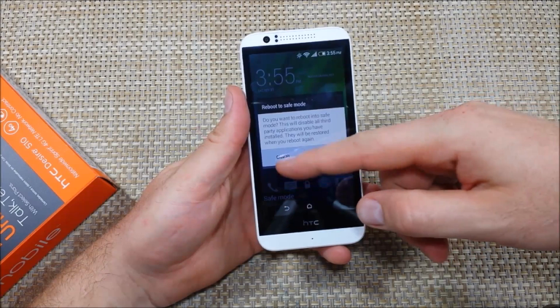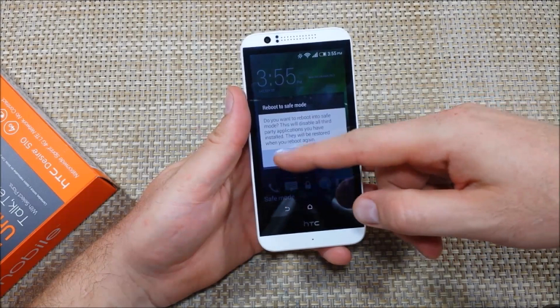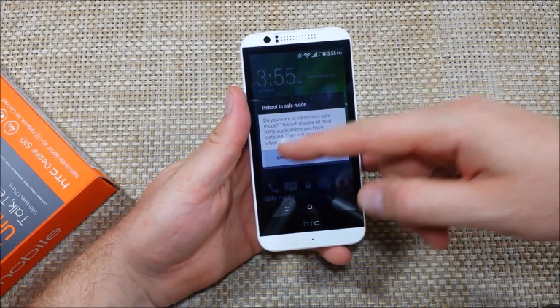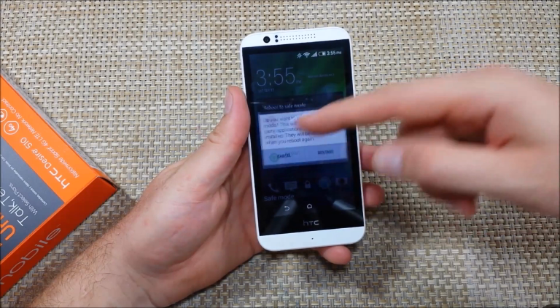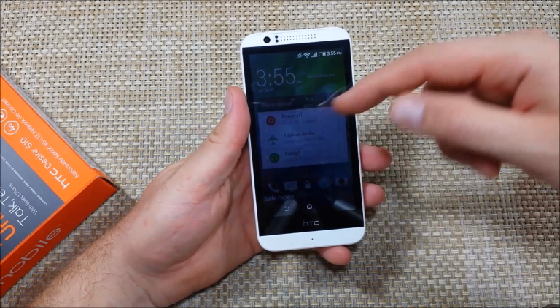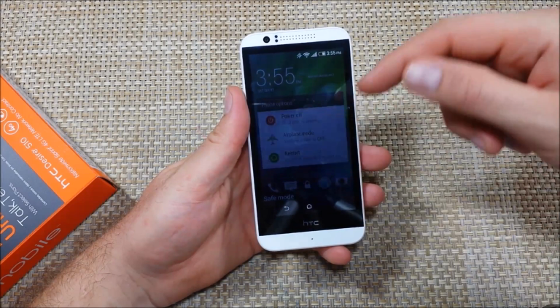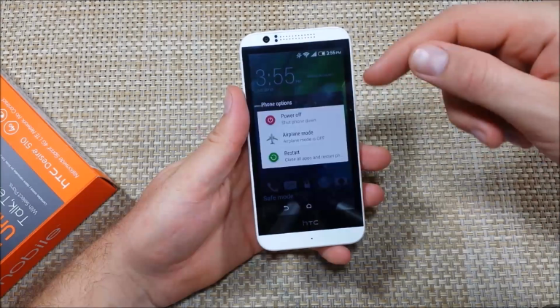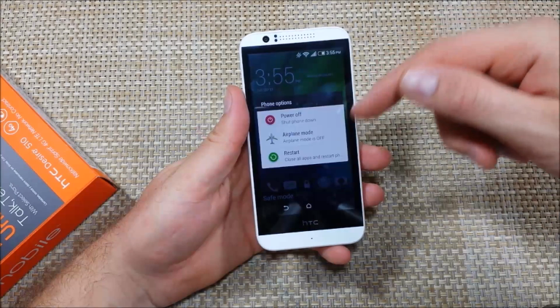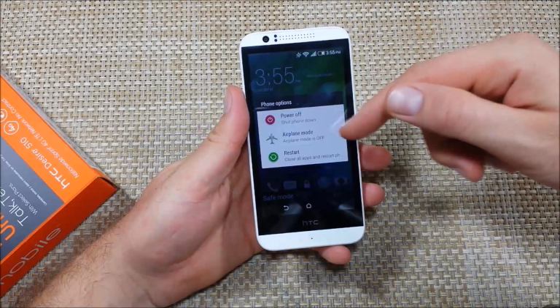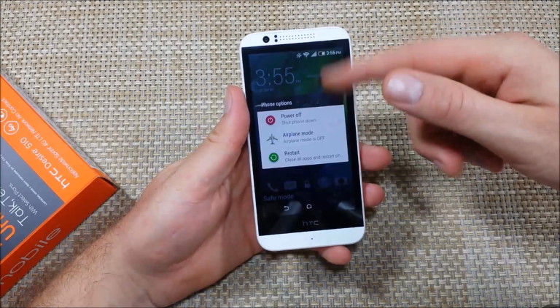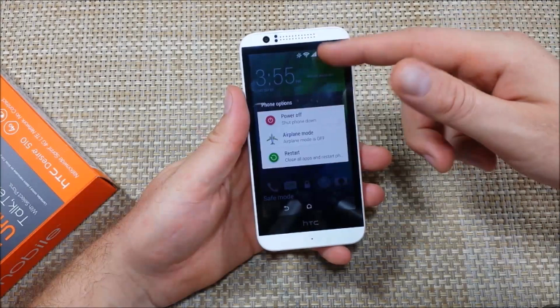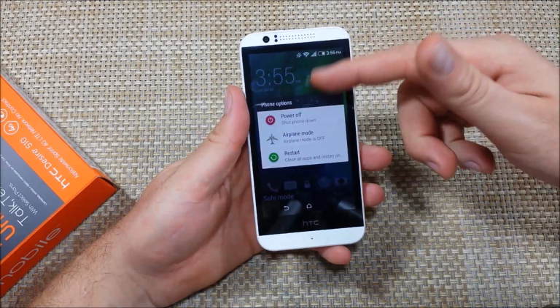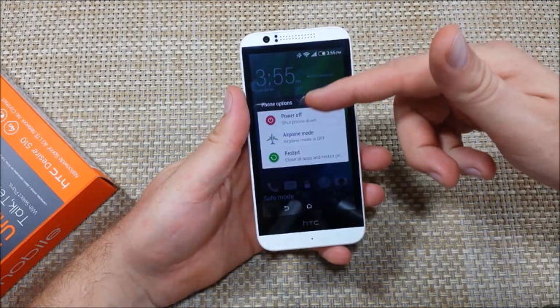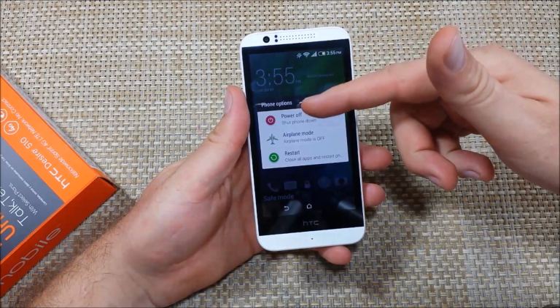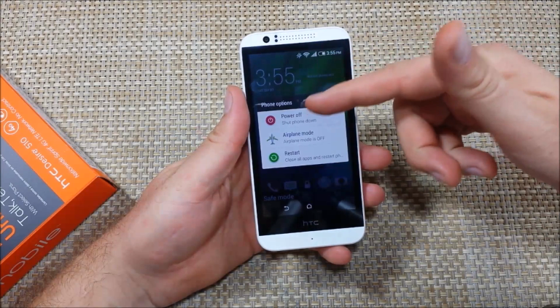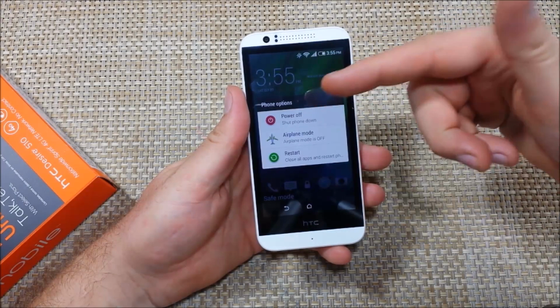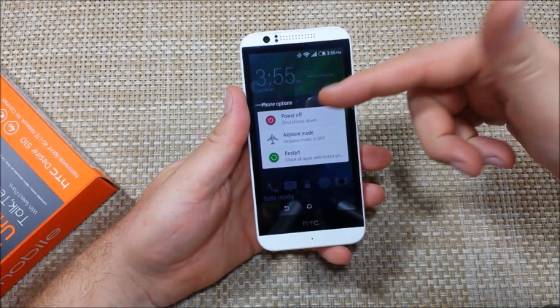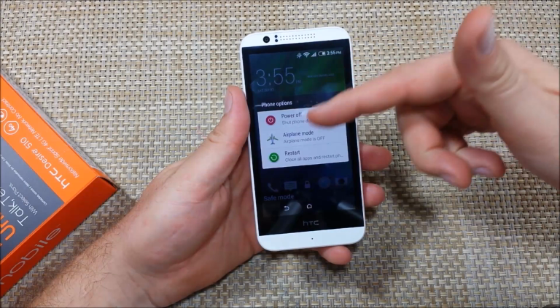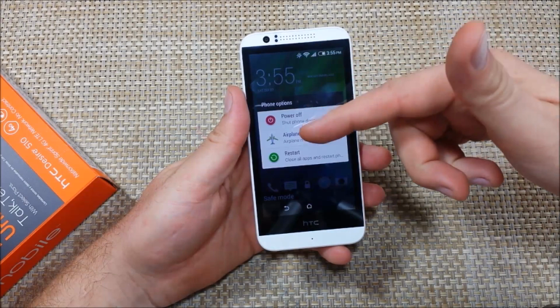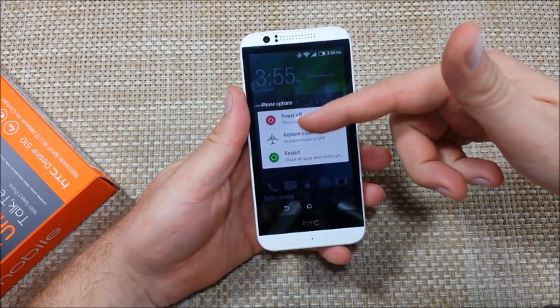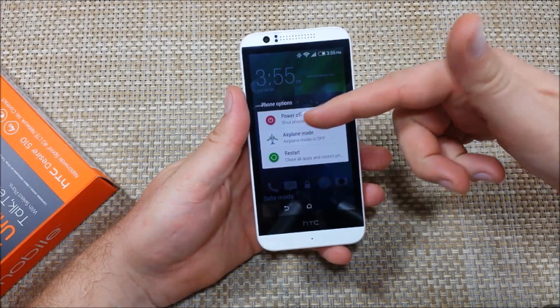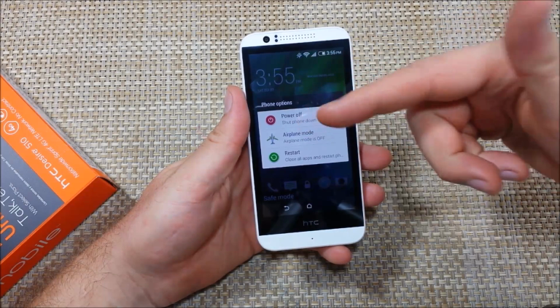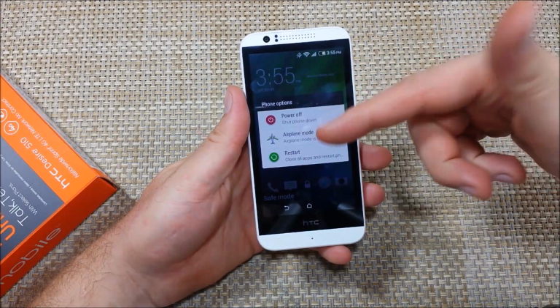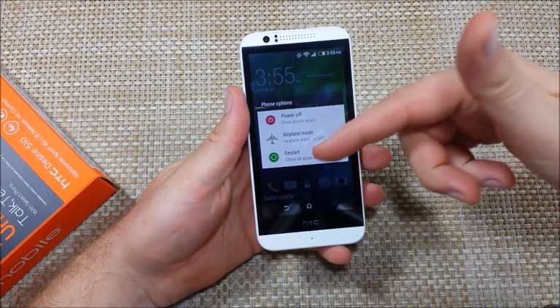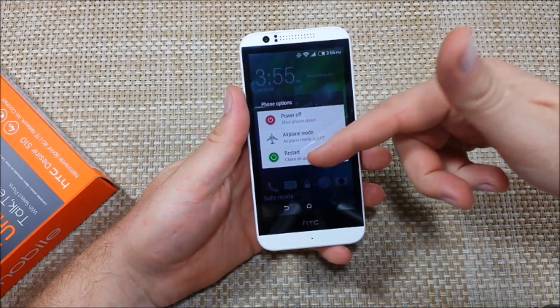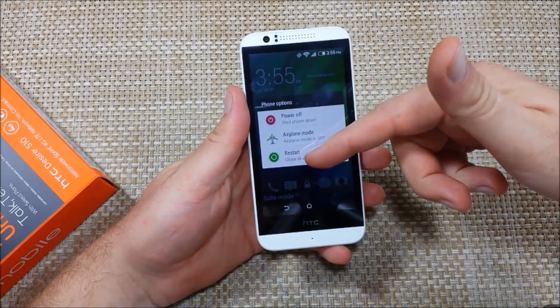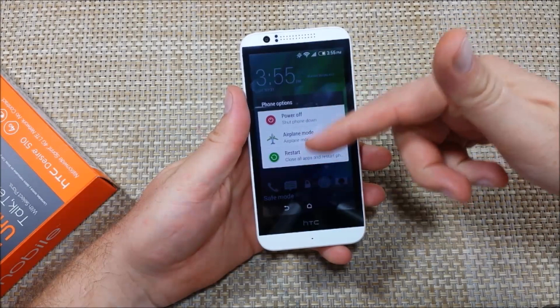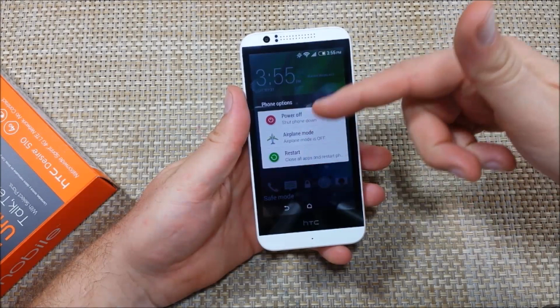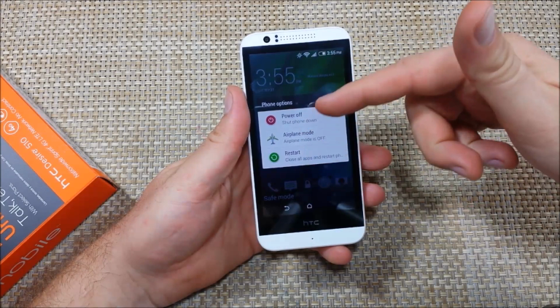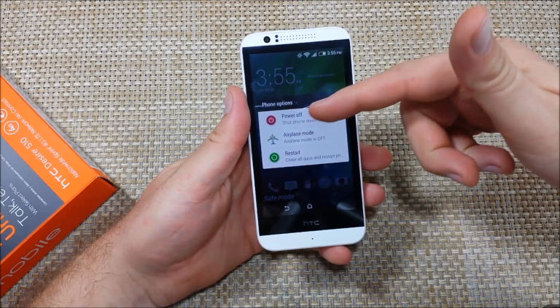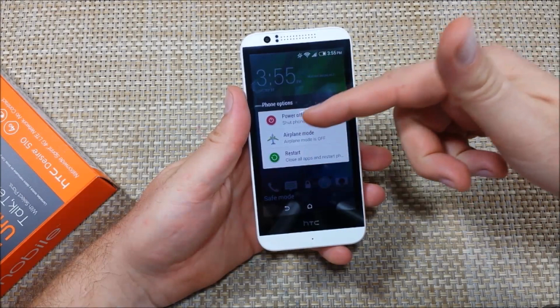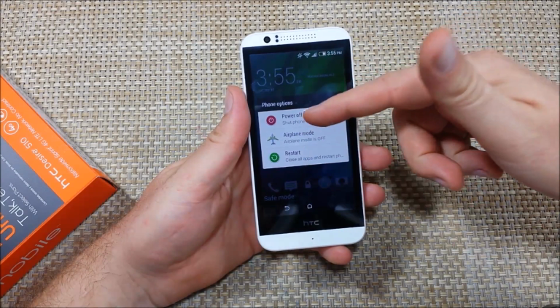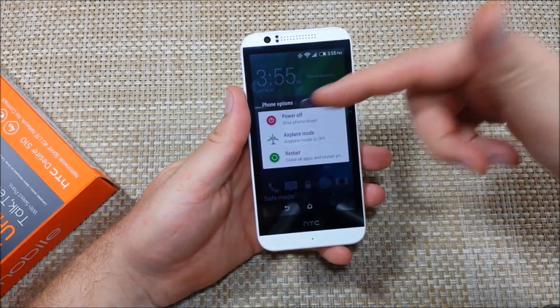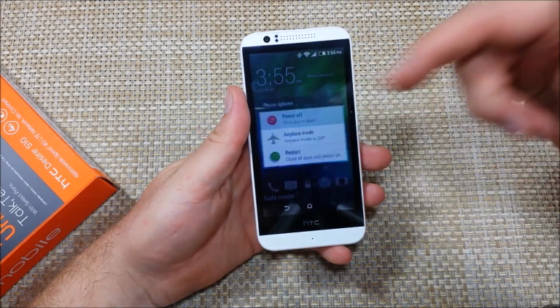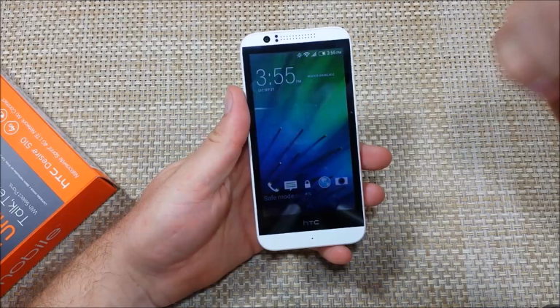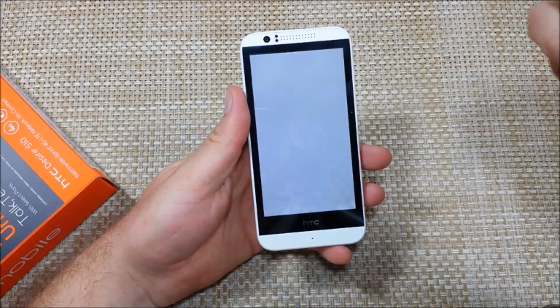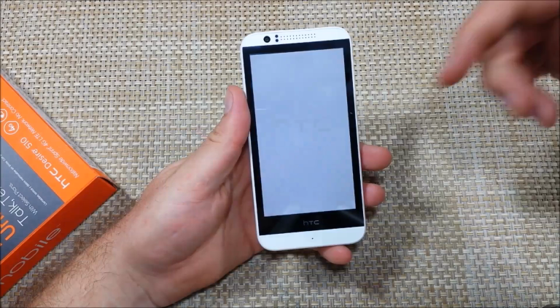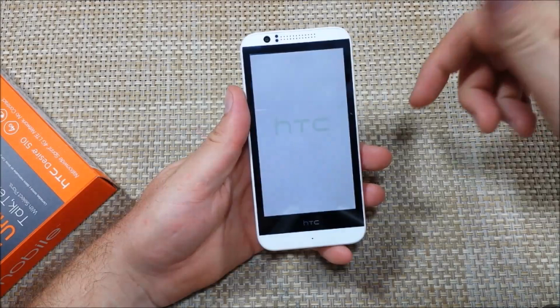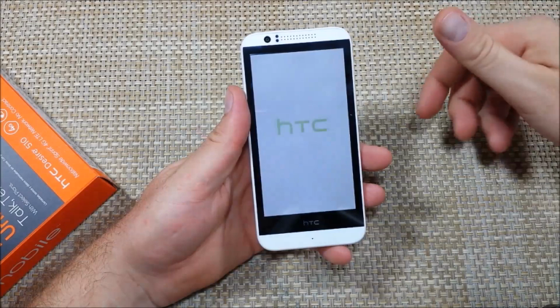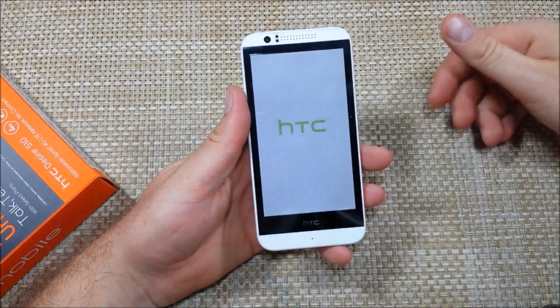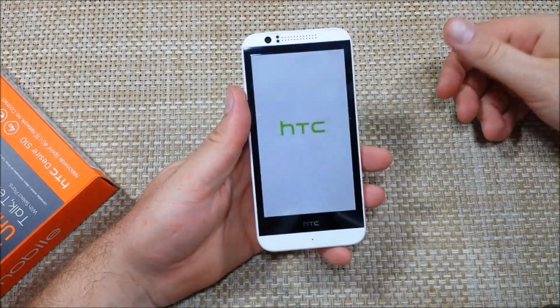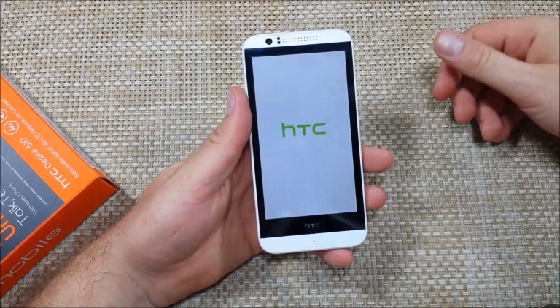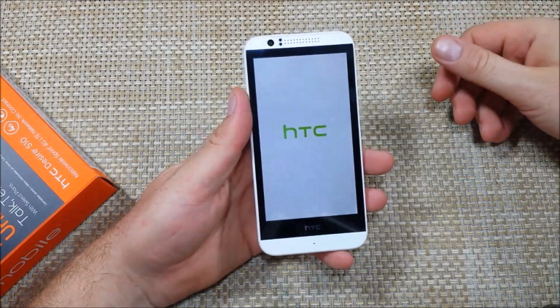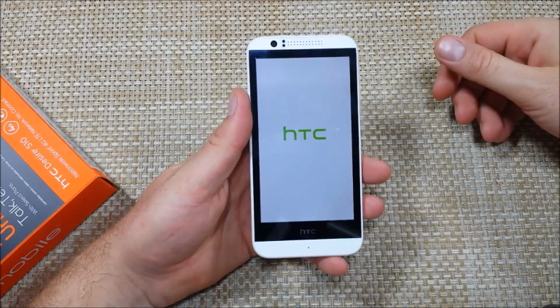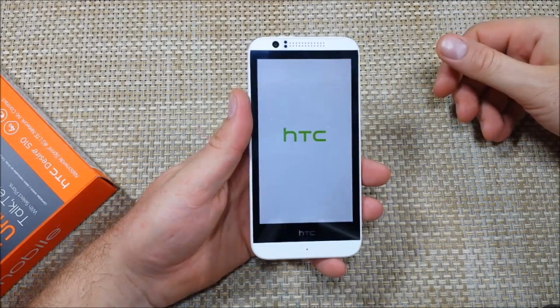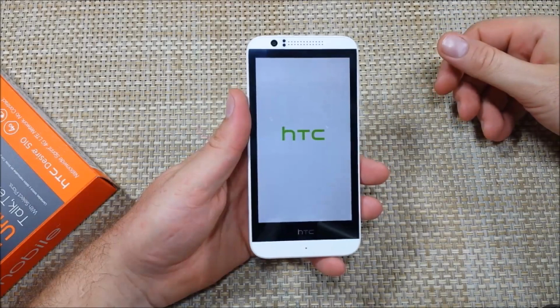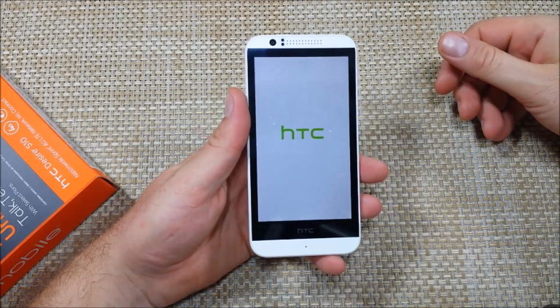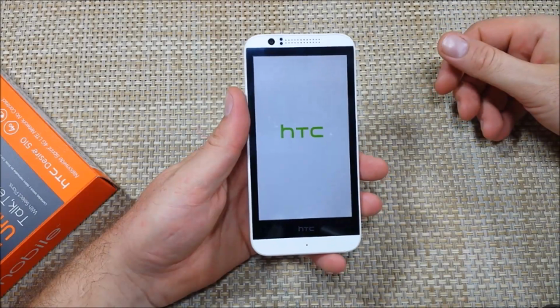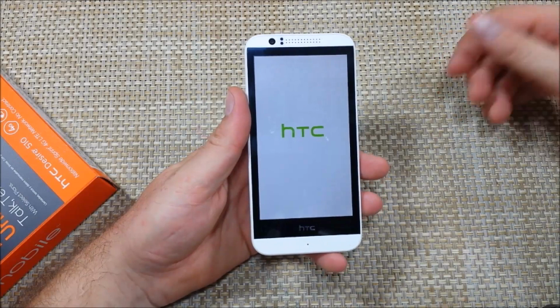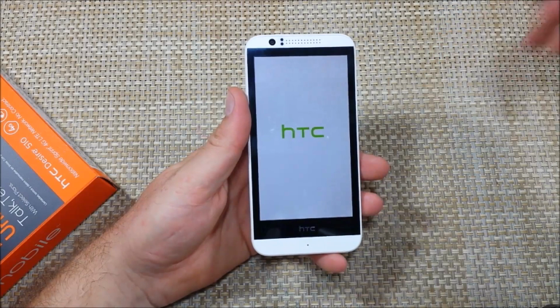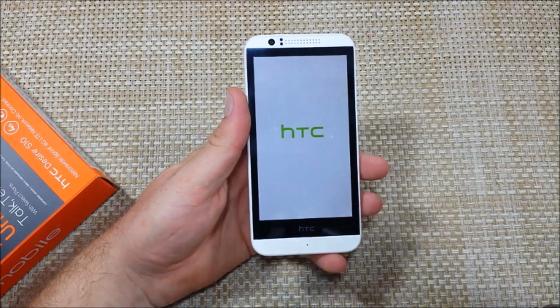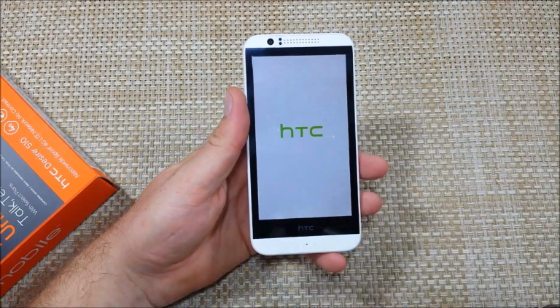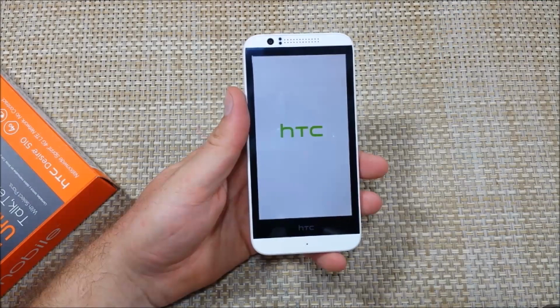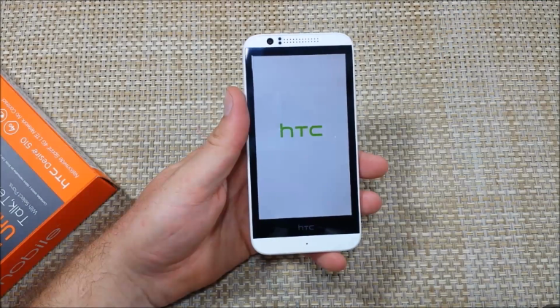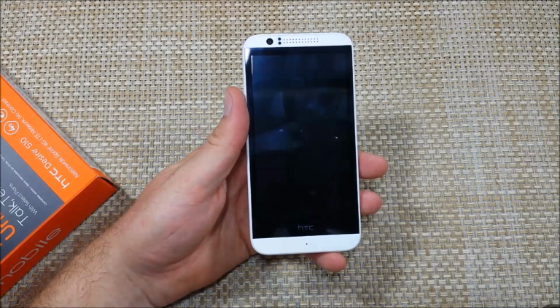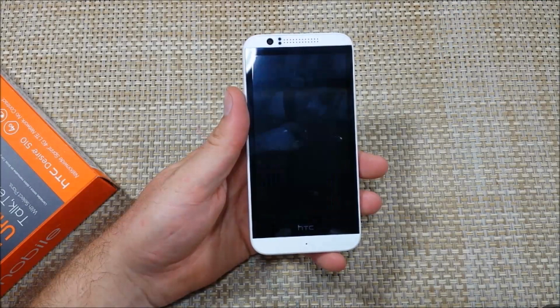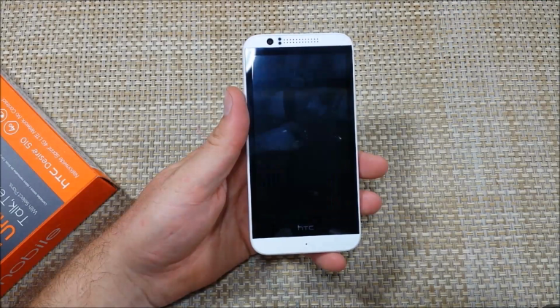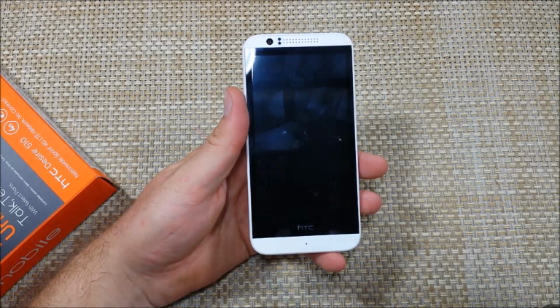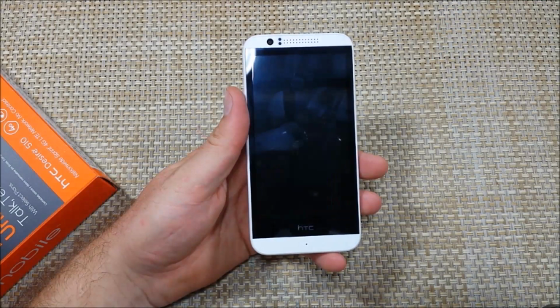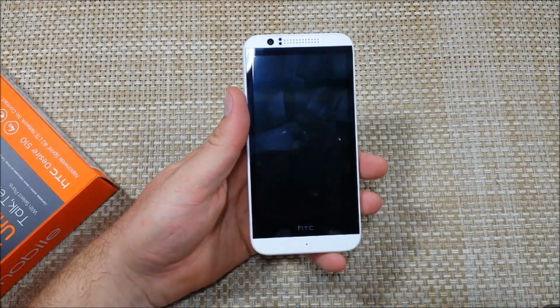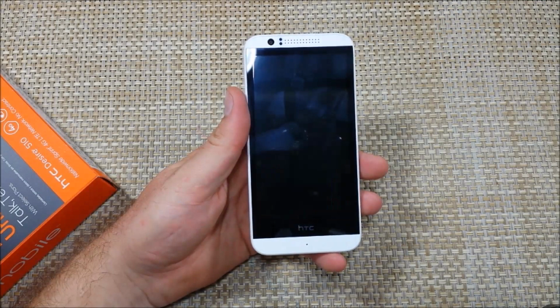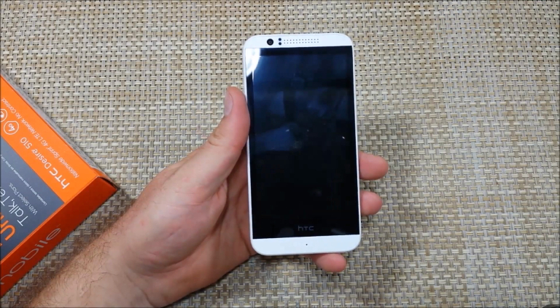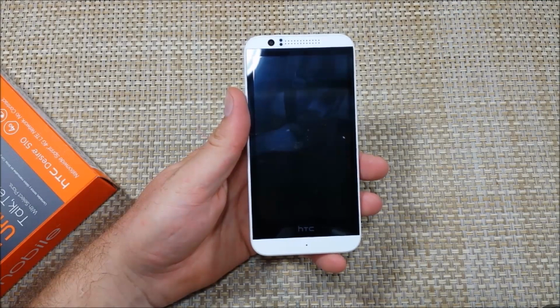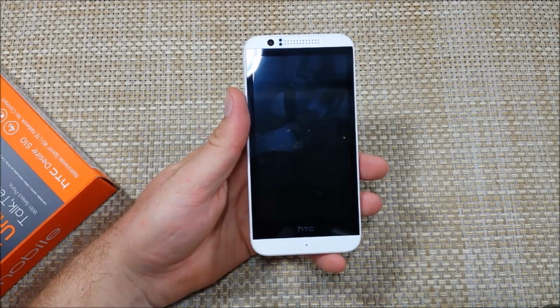To get out of safe mode, all you do is either power off or restart and that'll get you out of safe mode. Hope this helped. Thanks for watching.